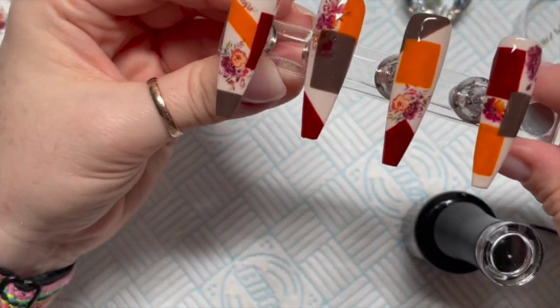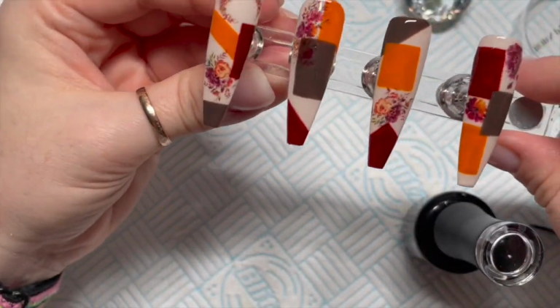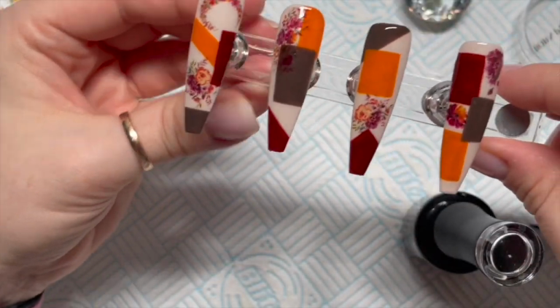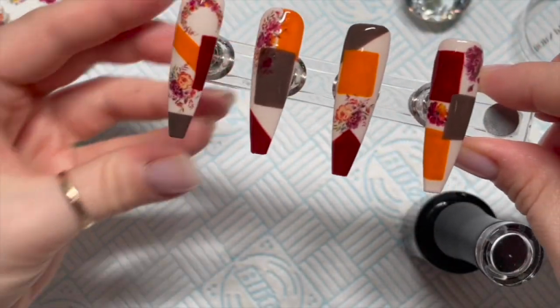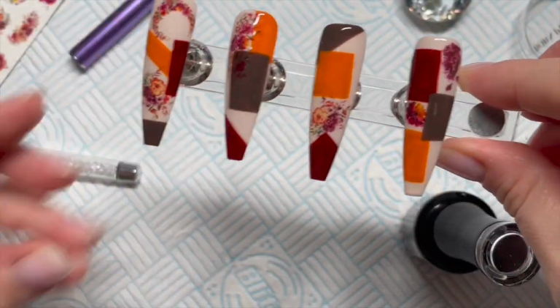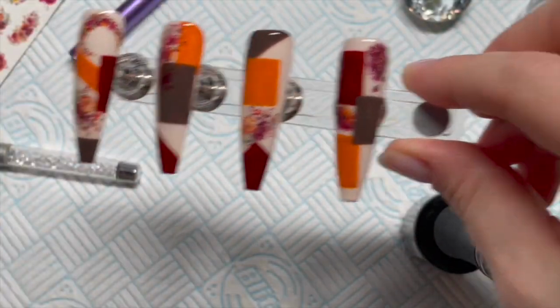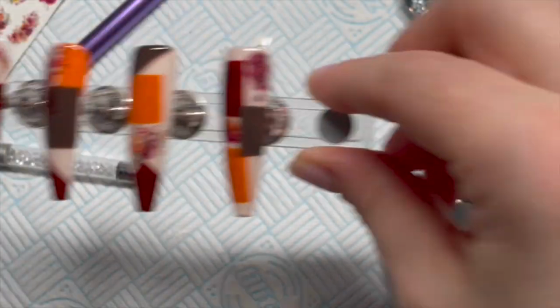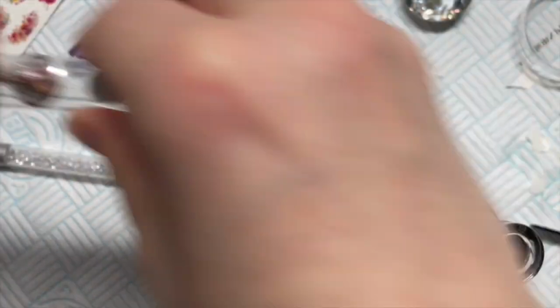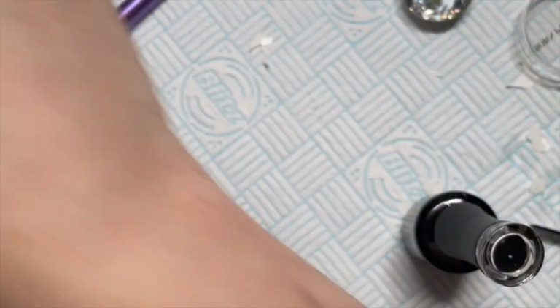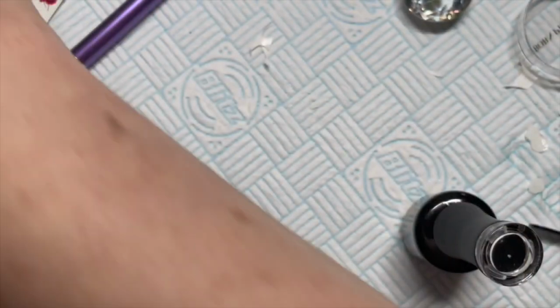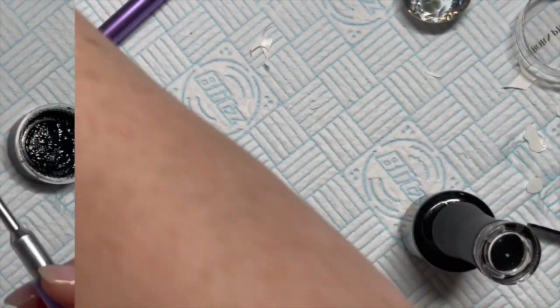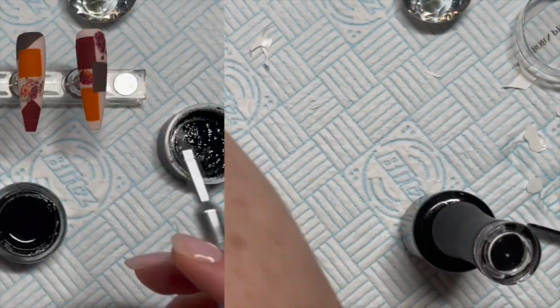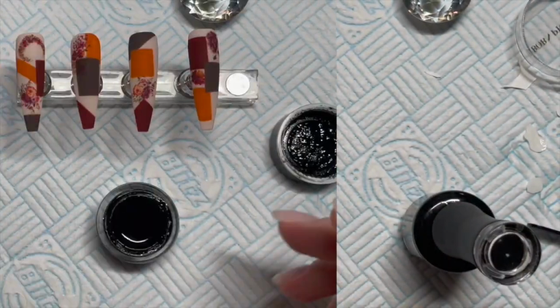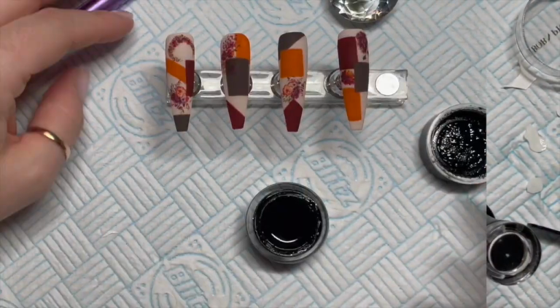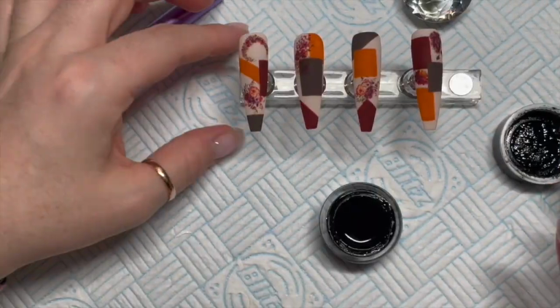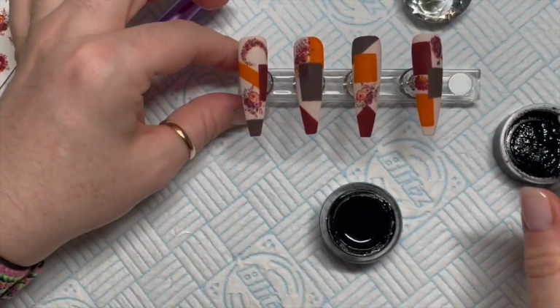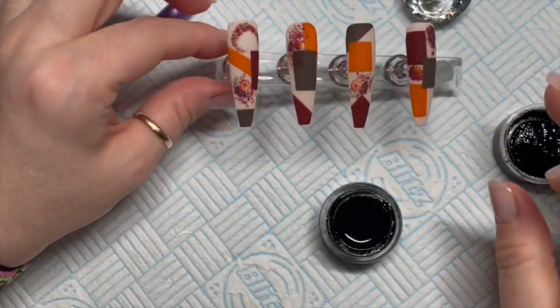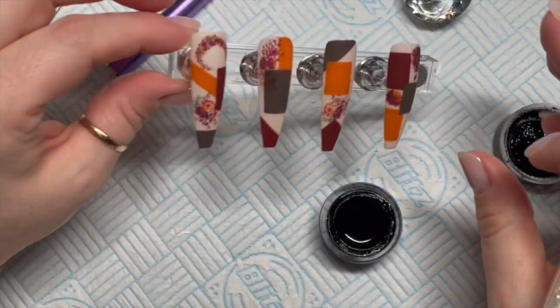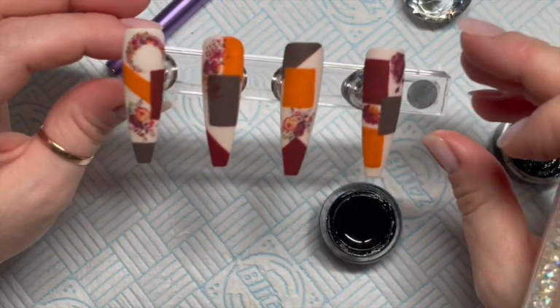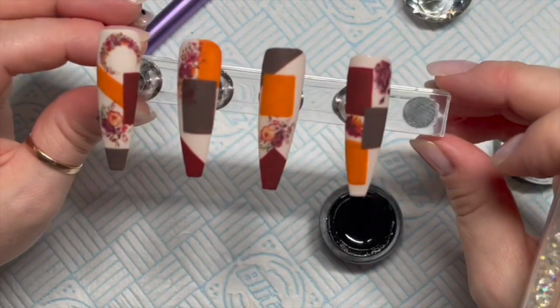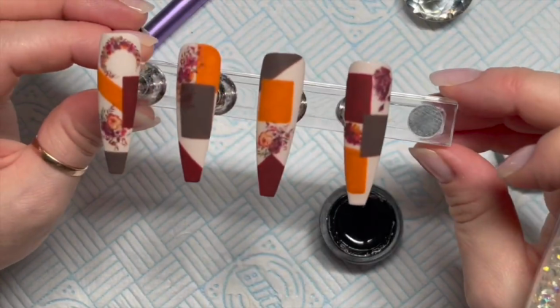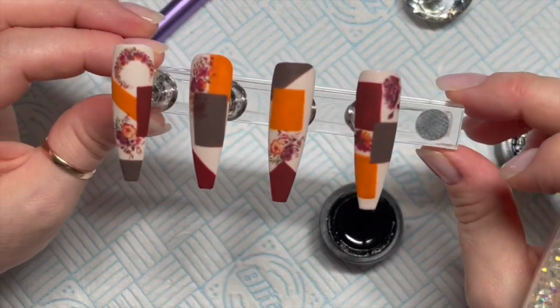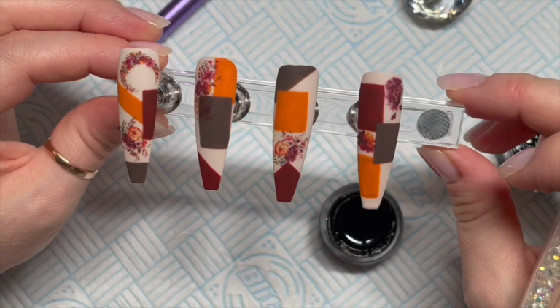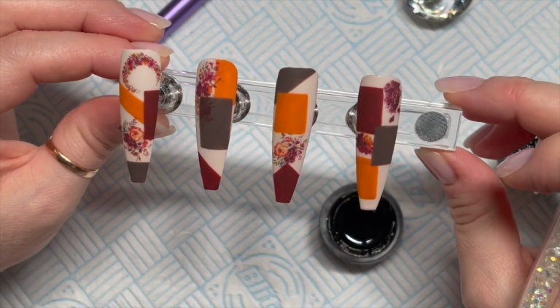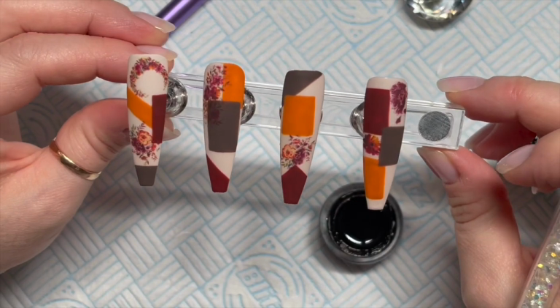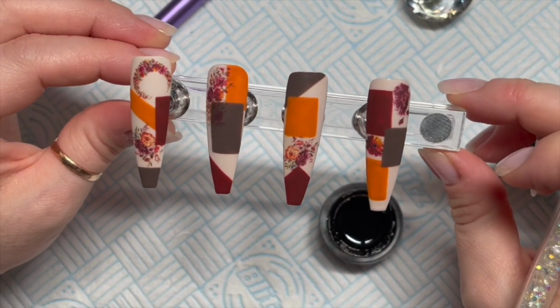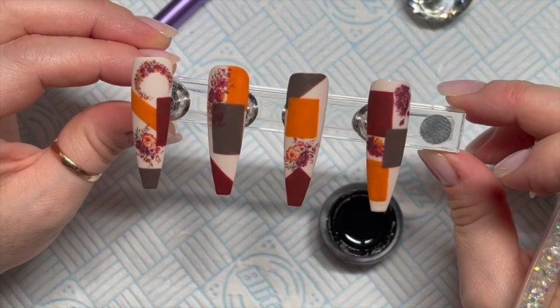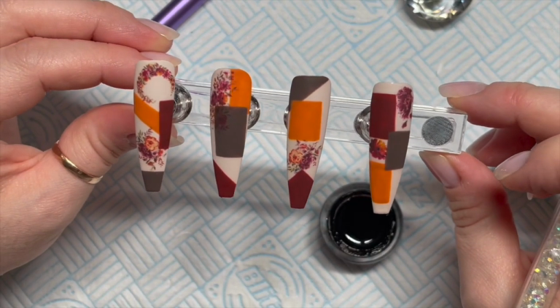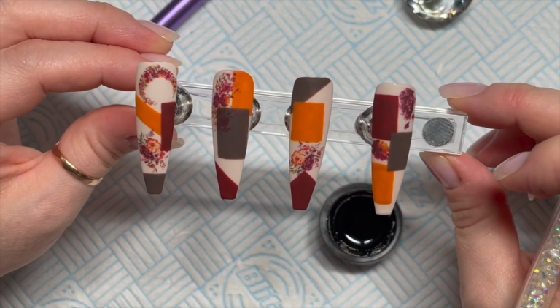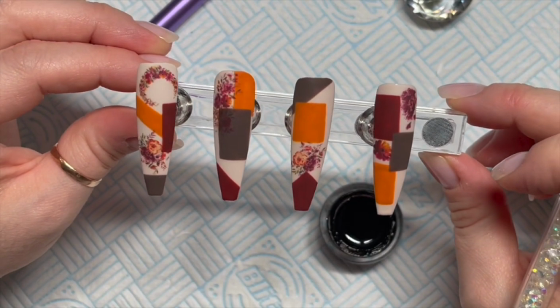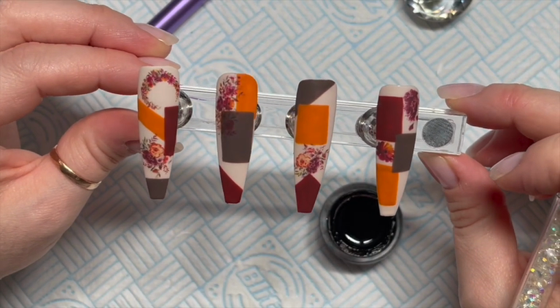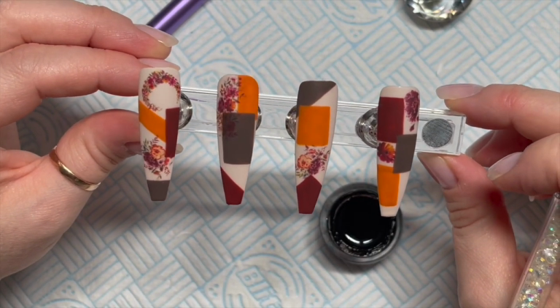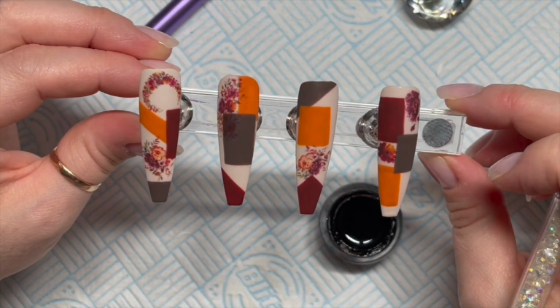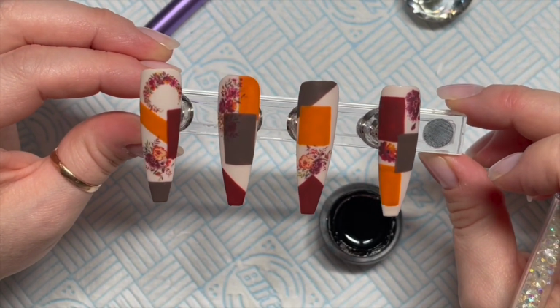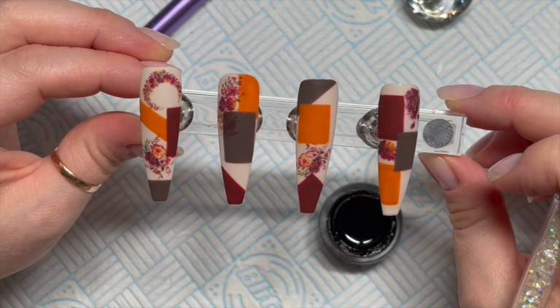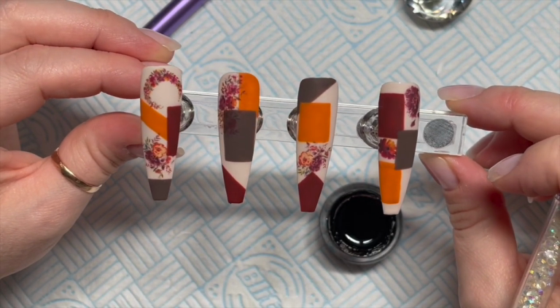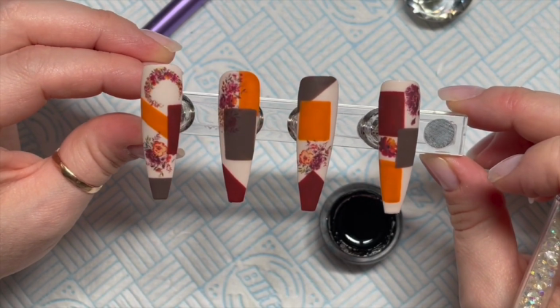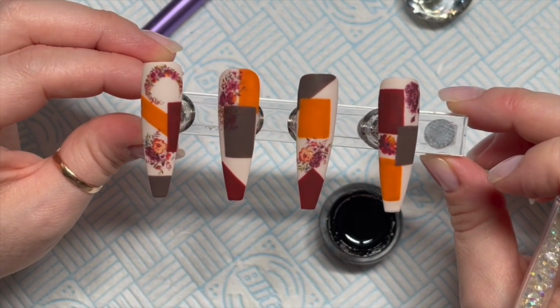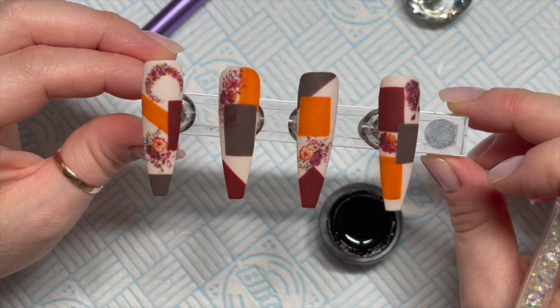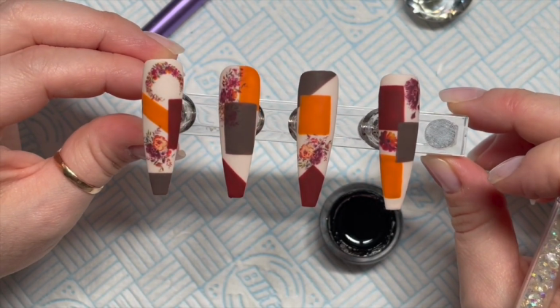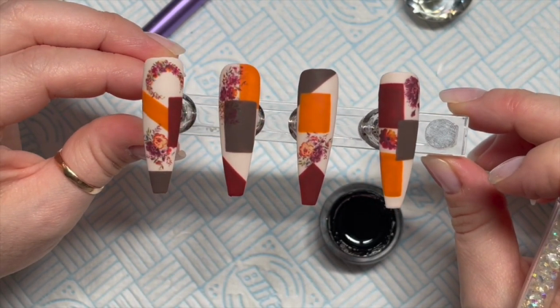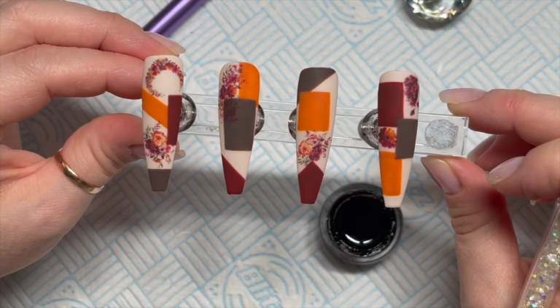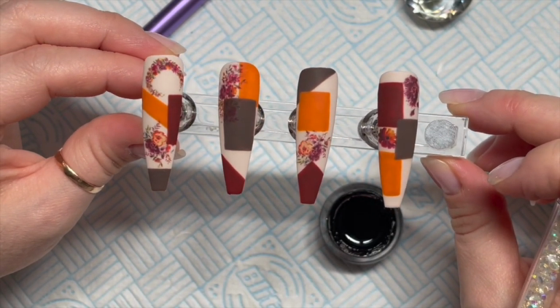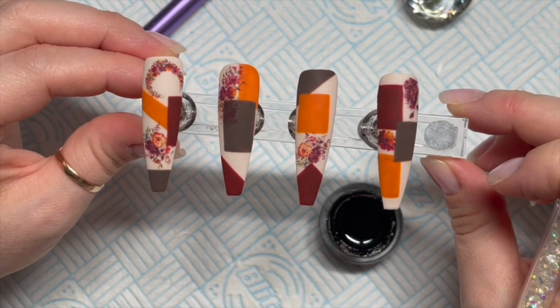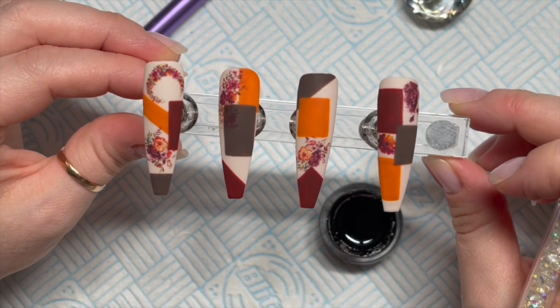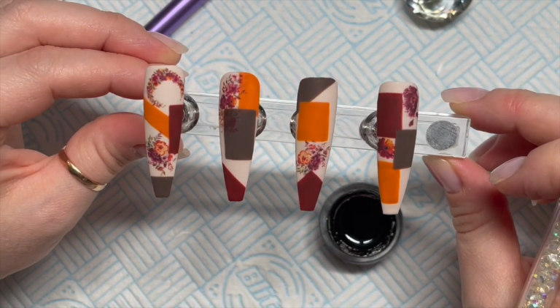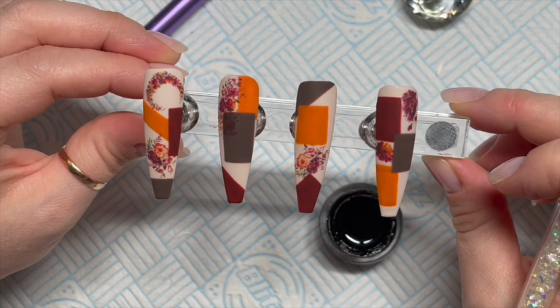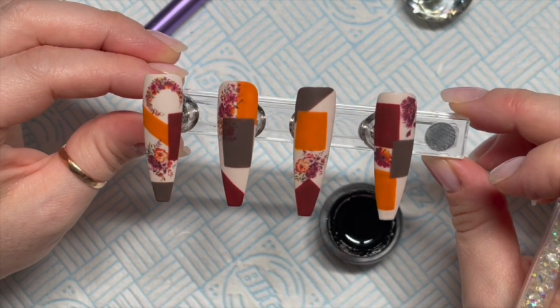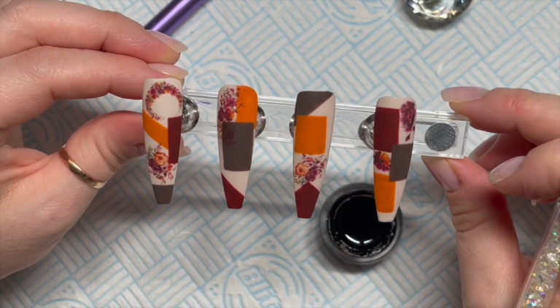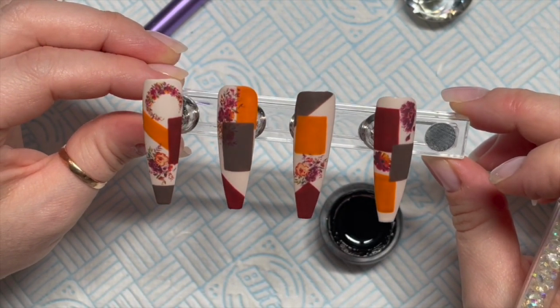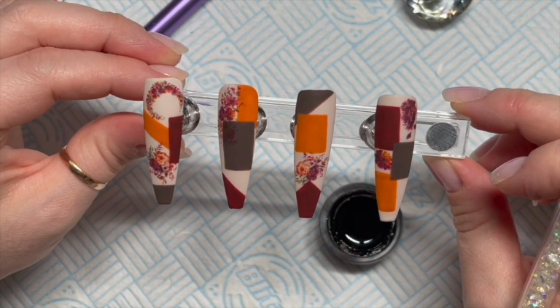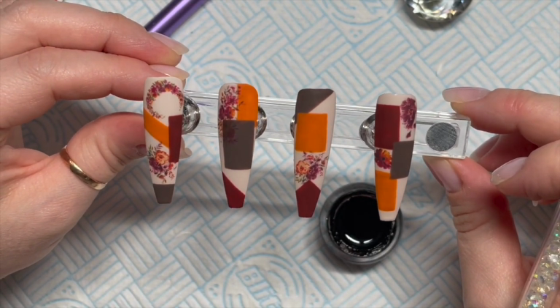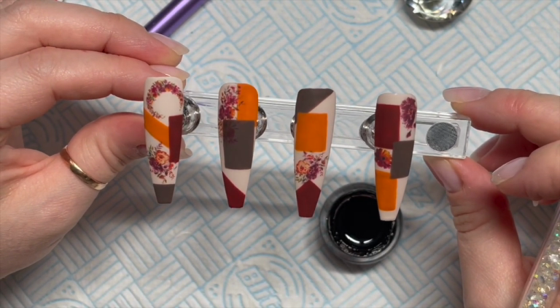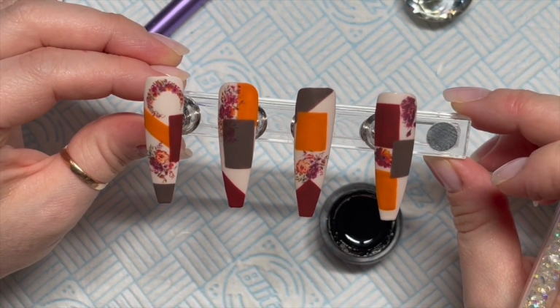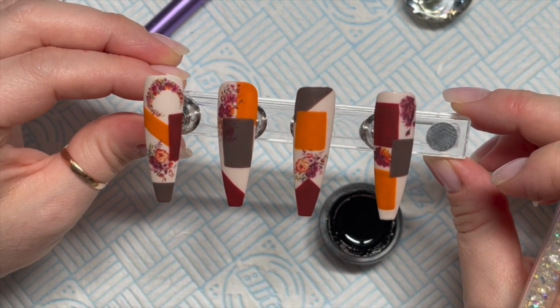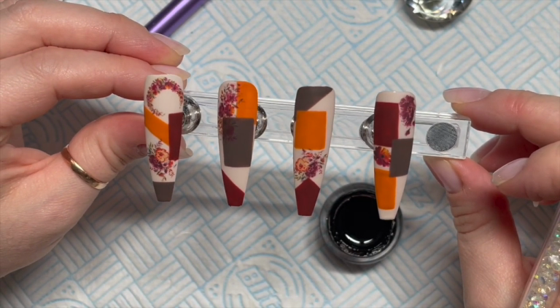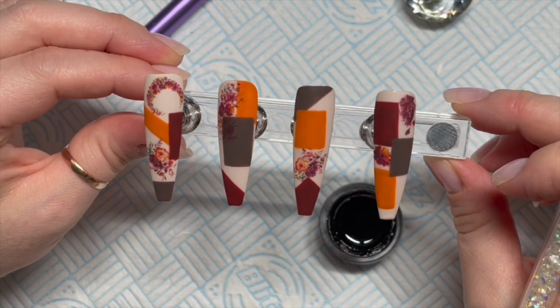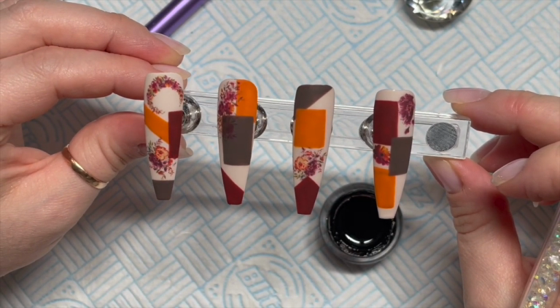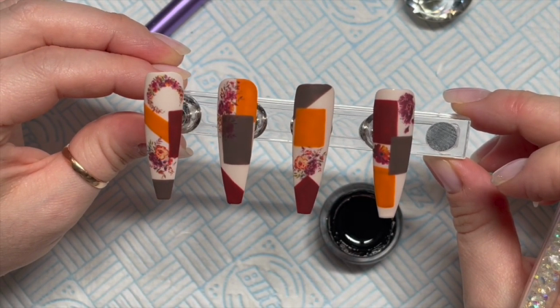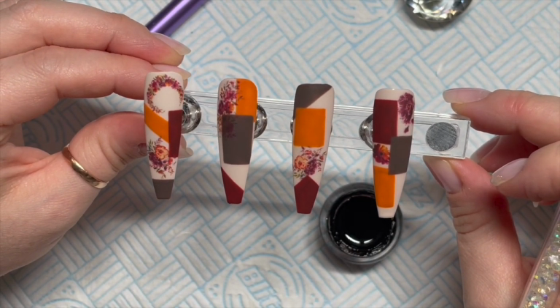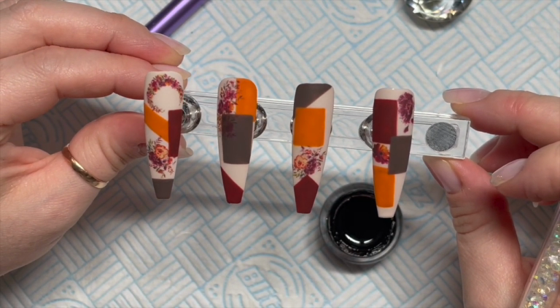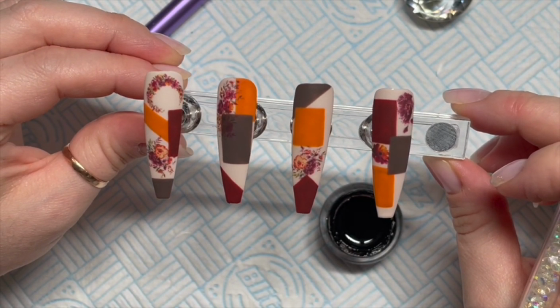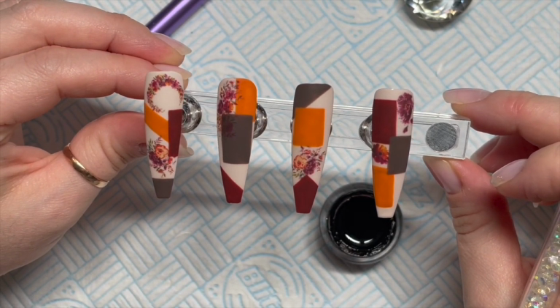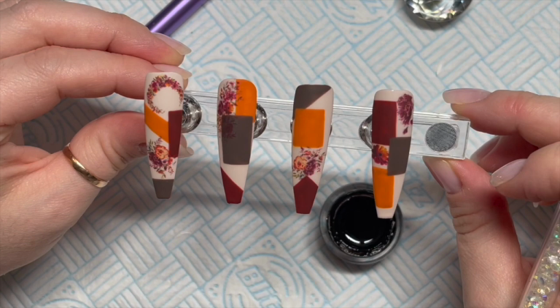Ready for this? They look kind of cool already, don't they? I'm kind of liking them. Honestly, I wasn't sure at first.